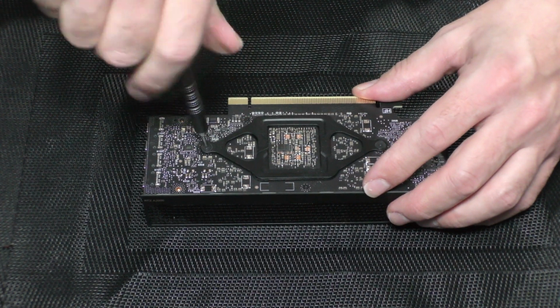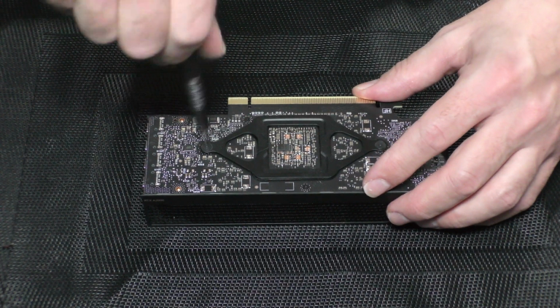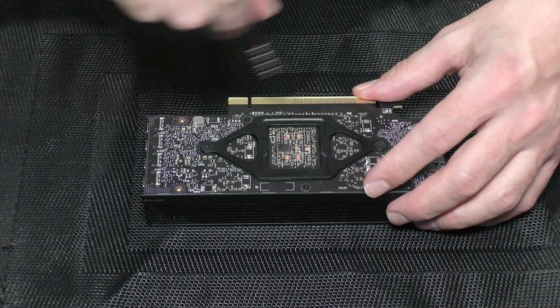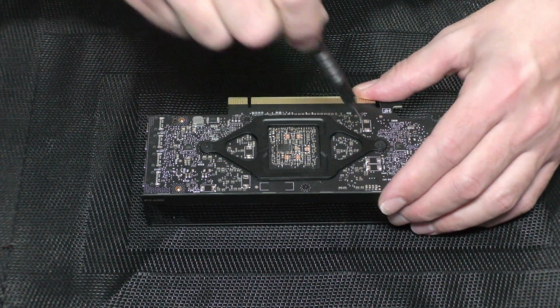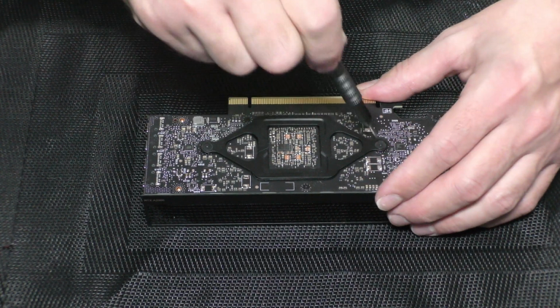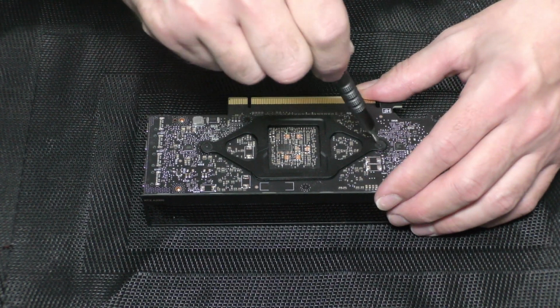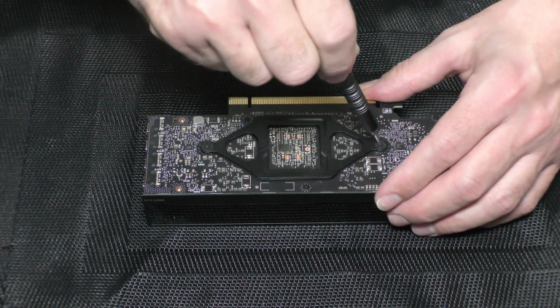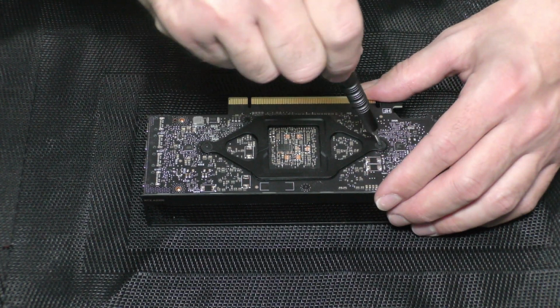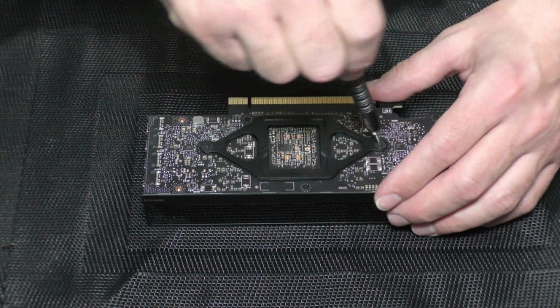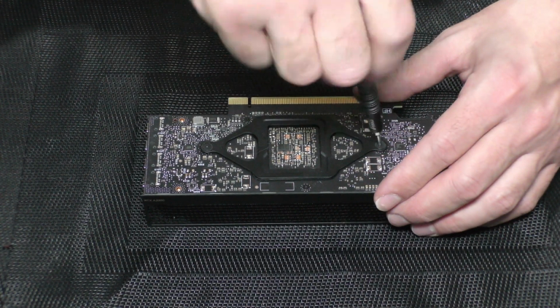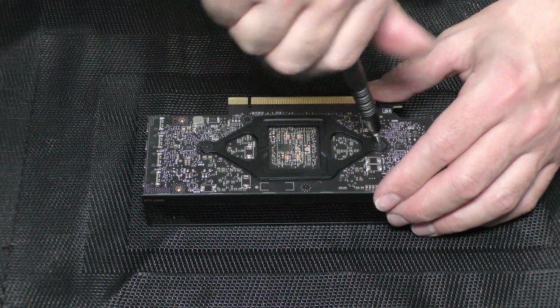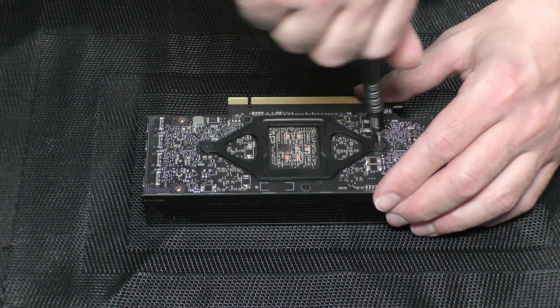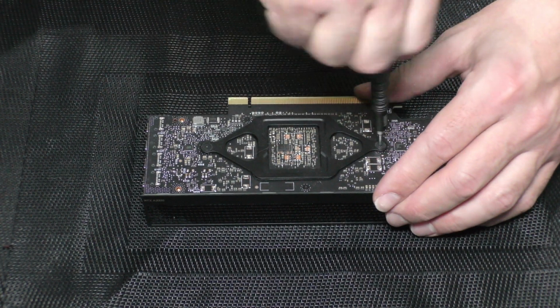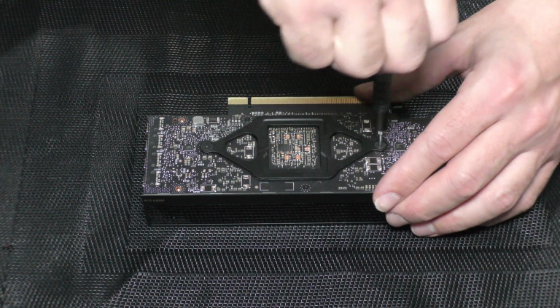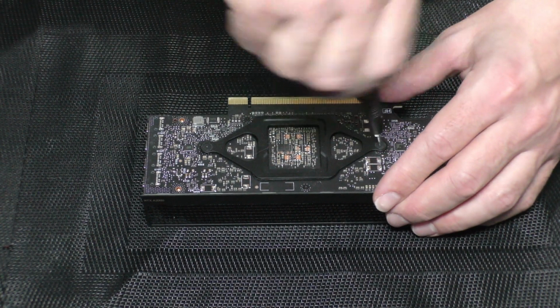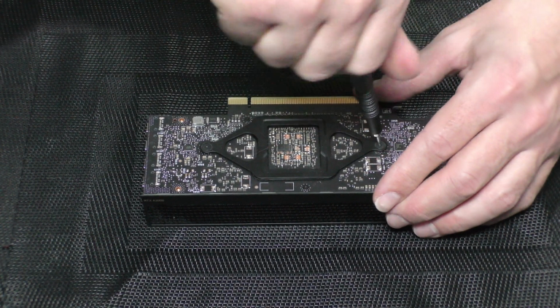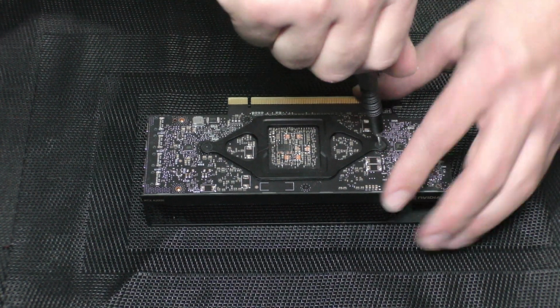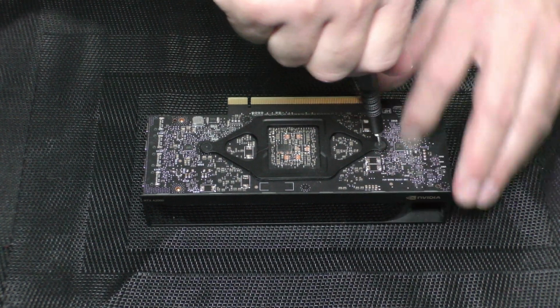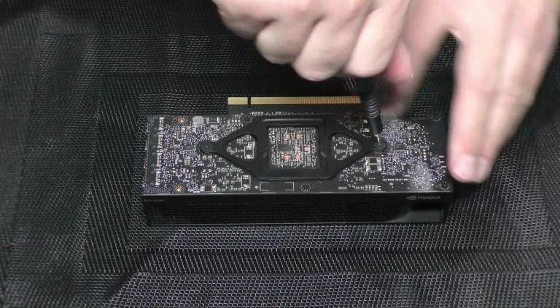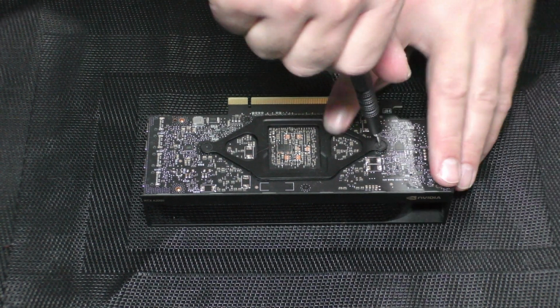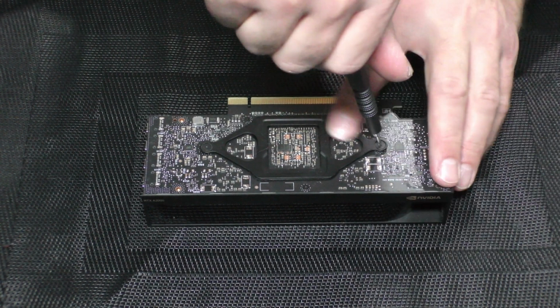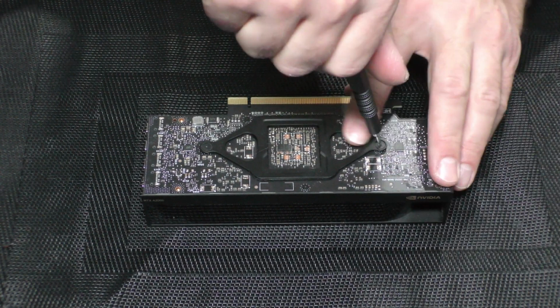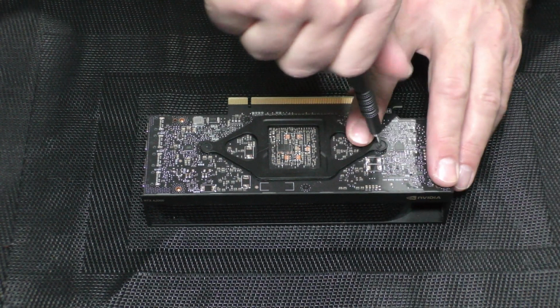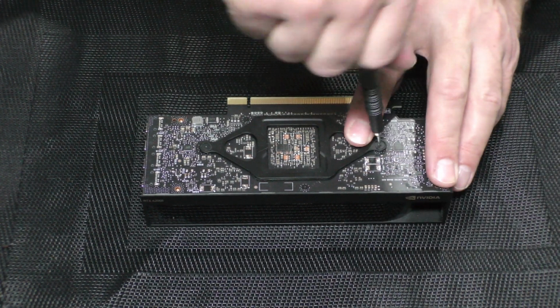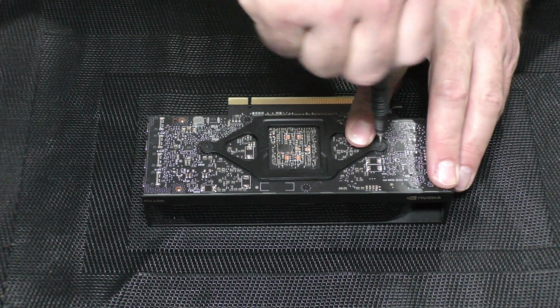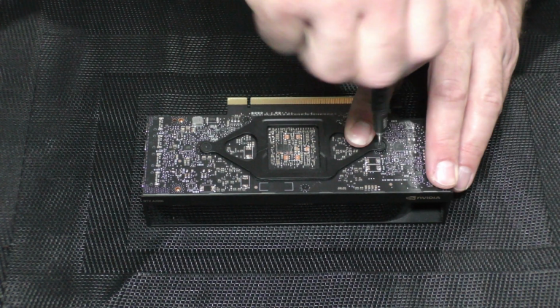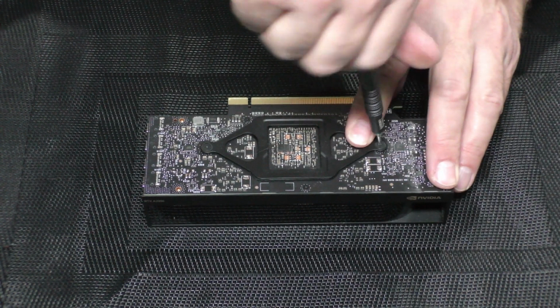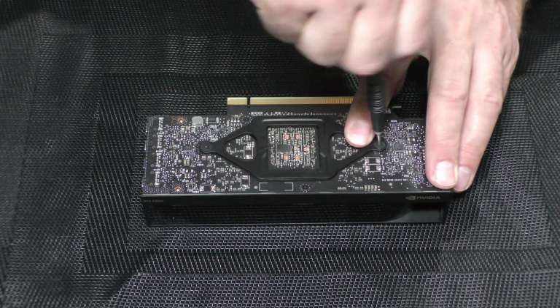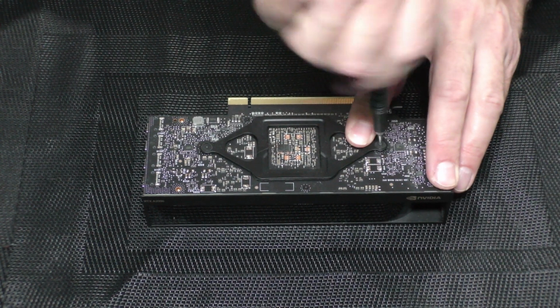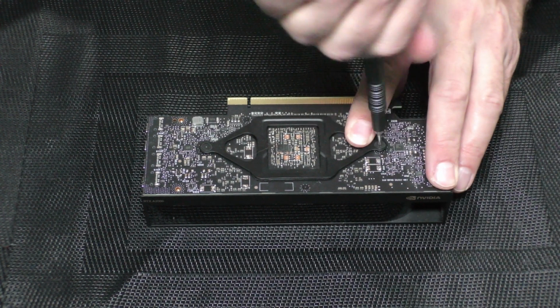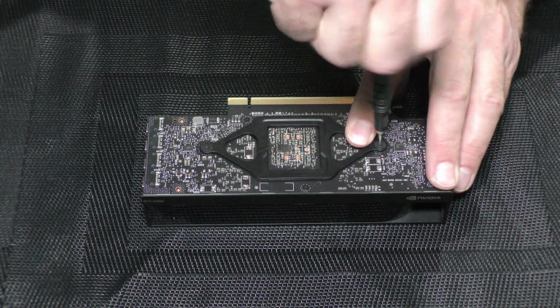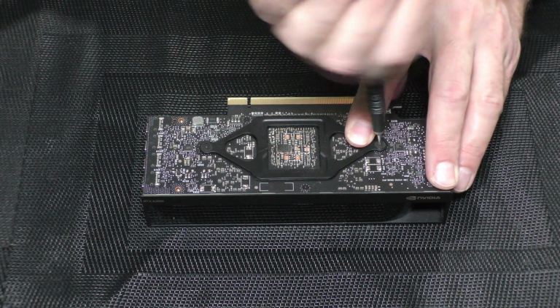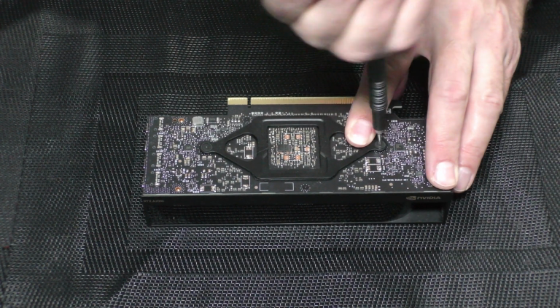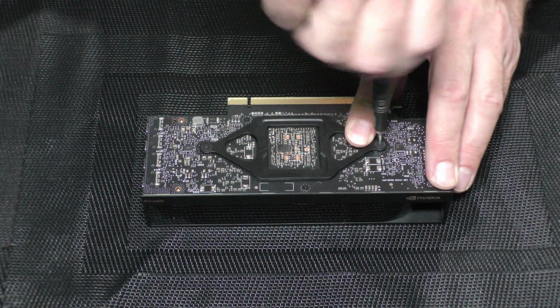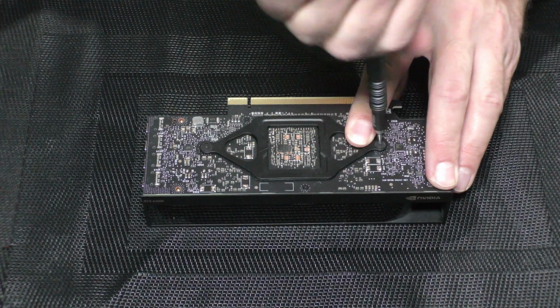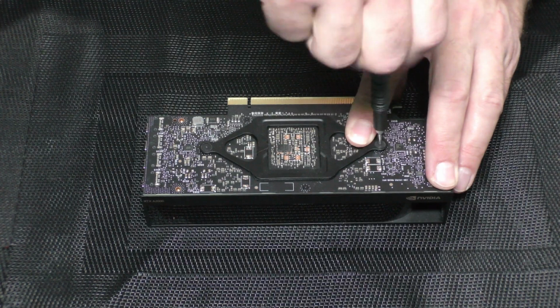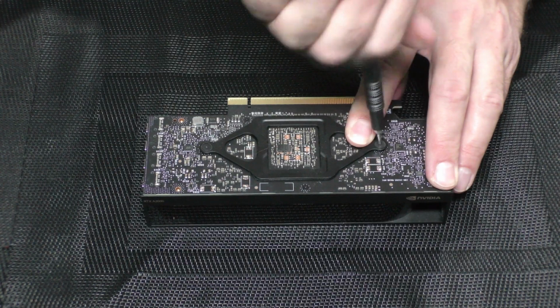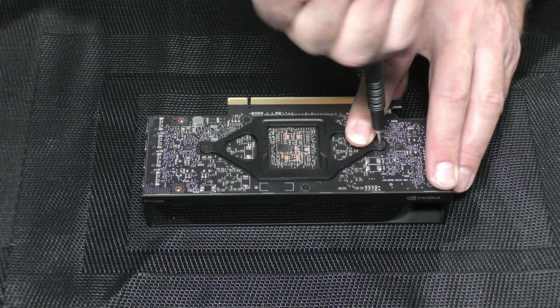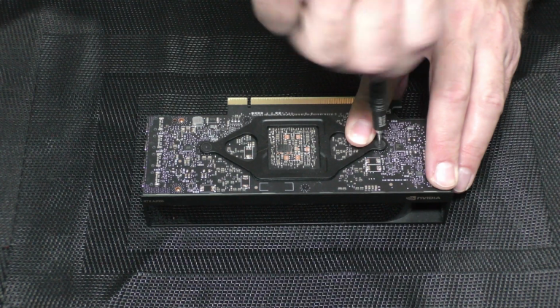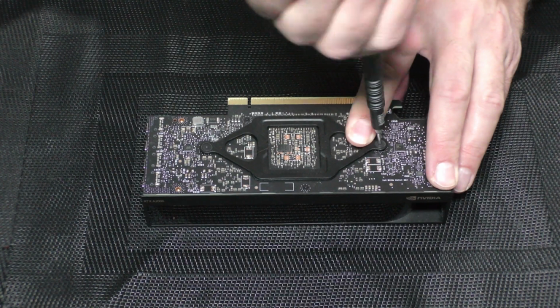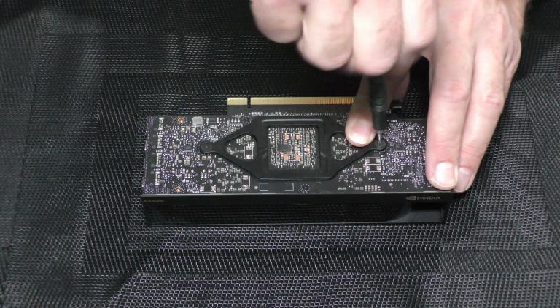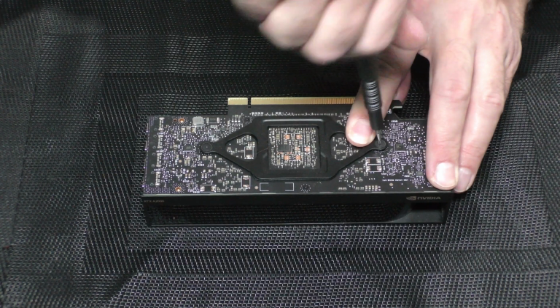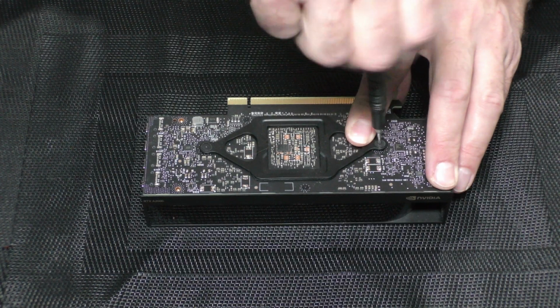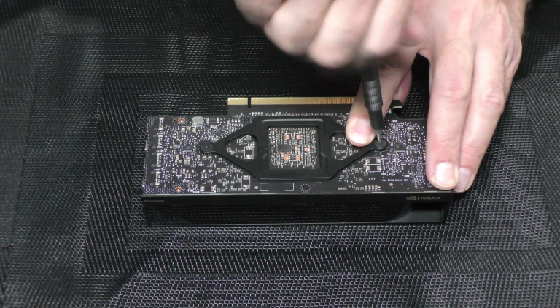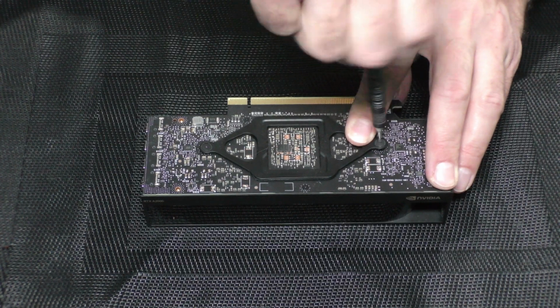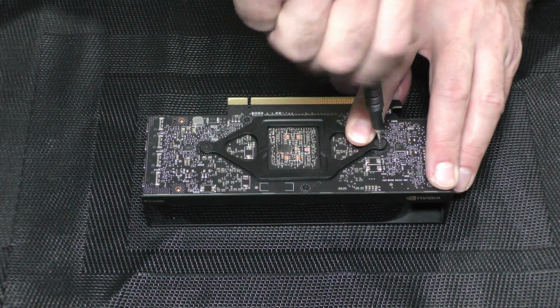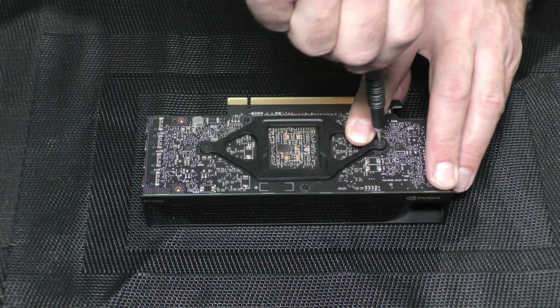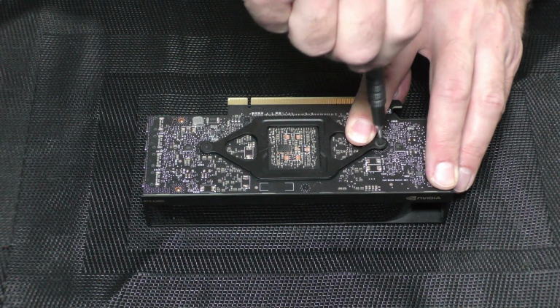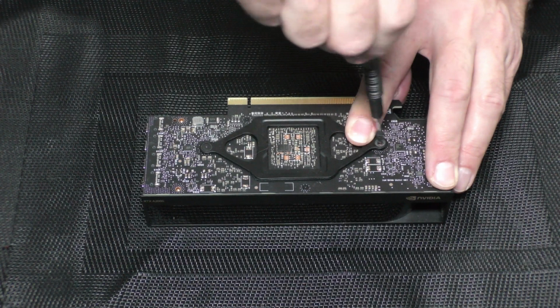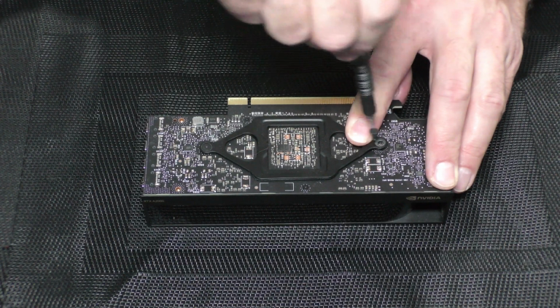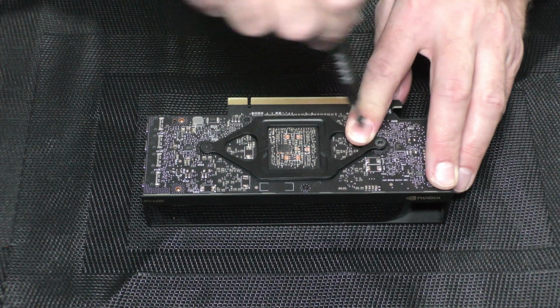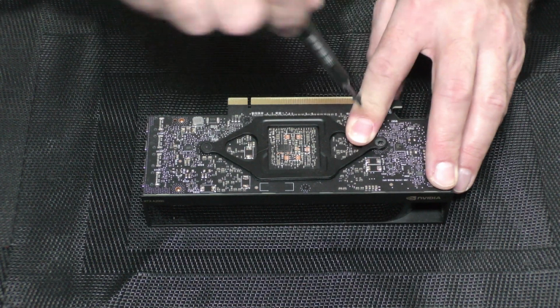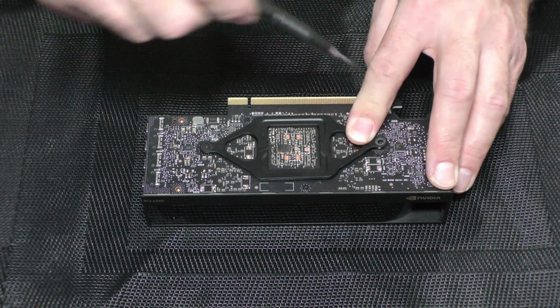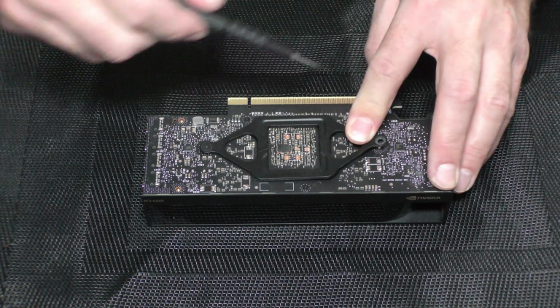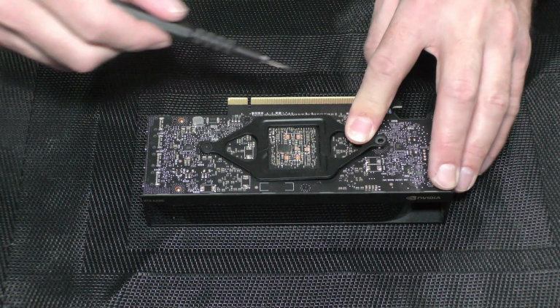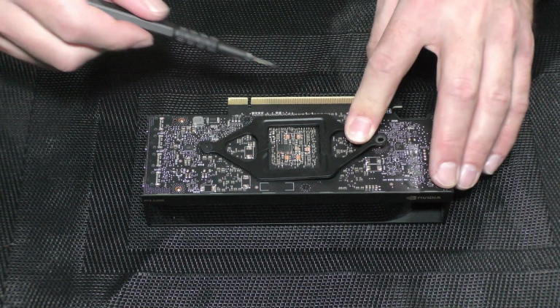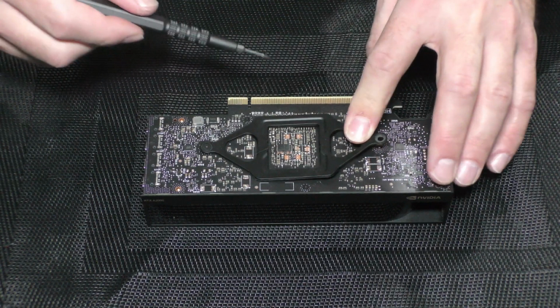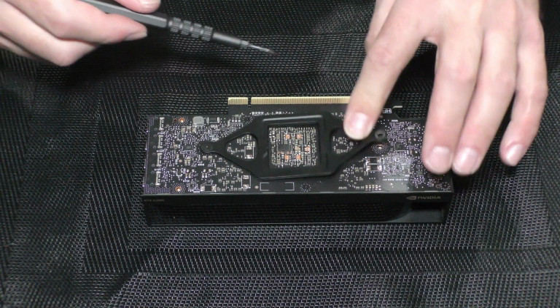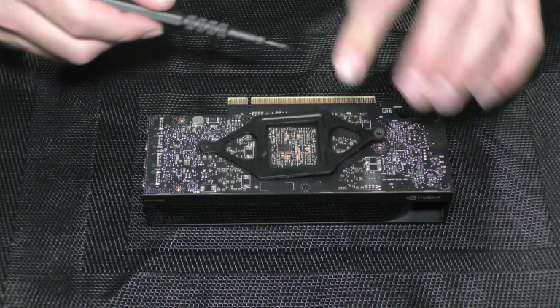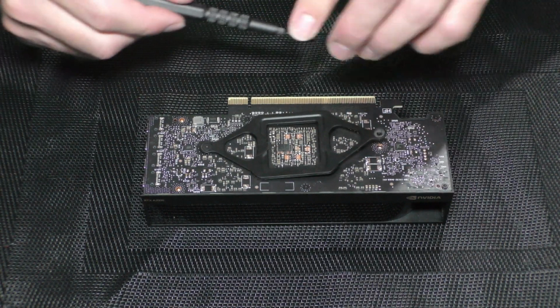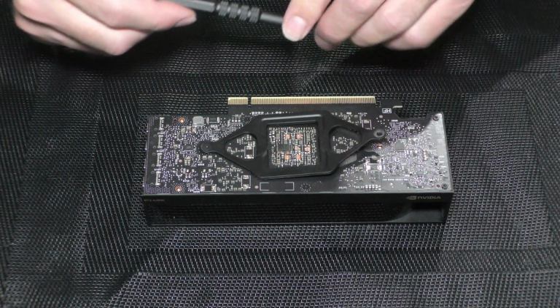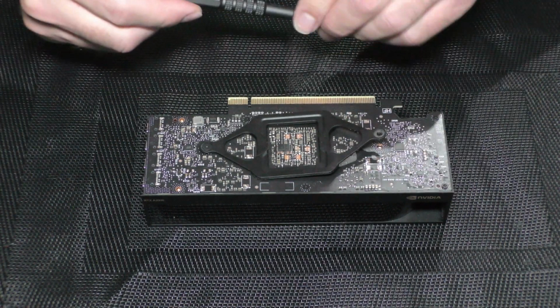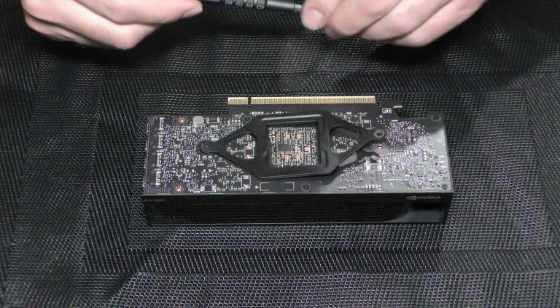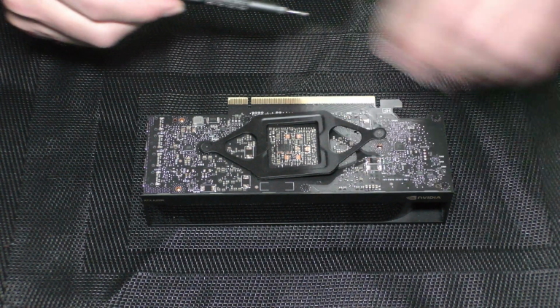I am now removing the GPU spring. Be careful because this is a spring and it comes off by force.